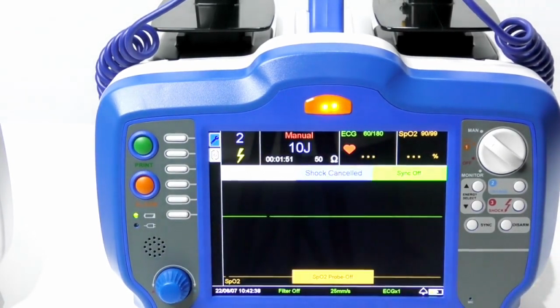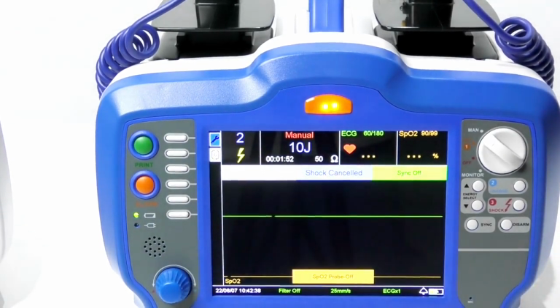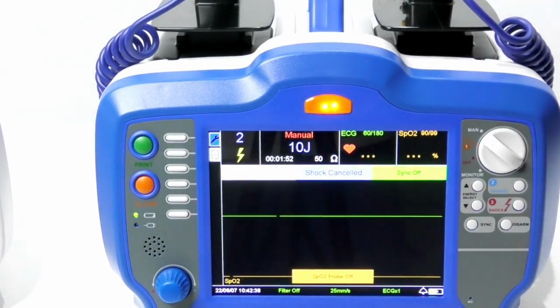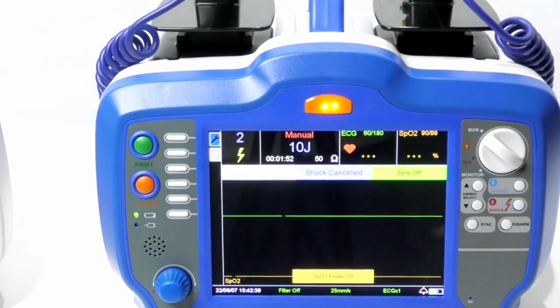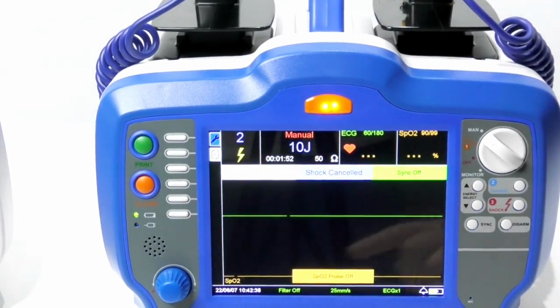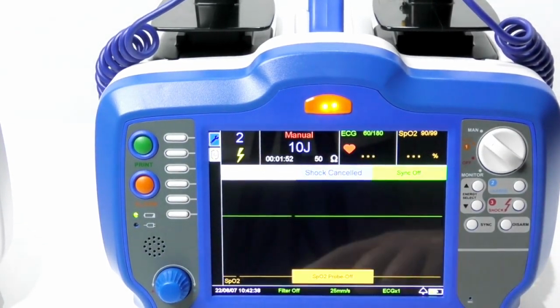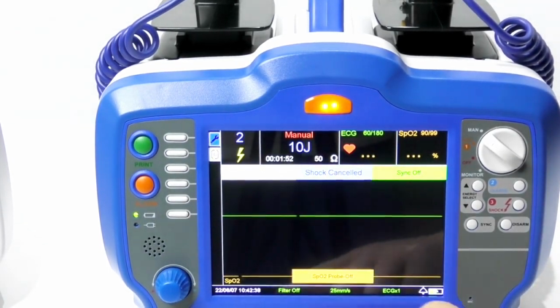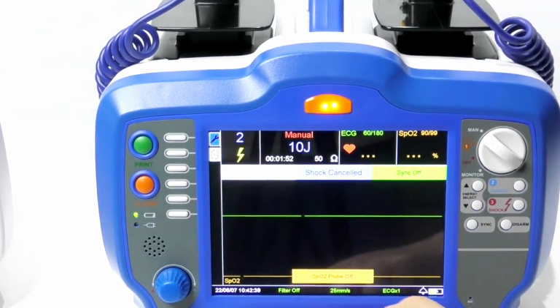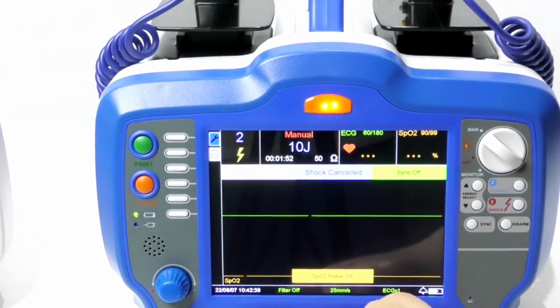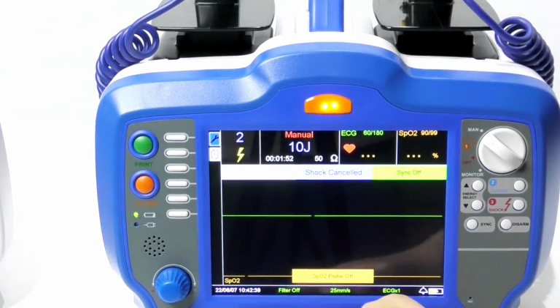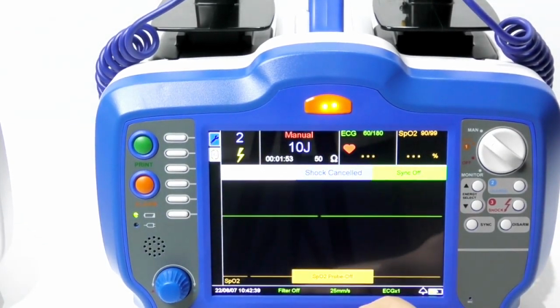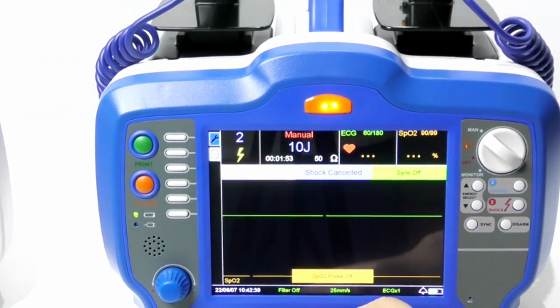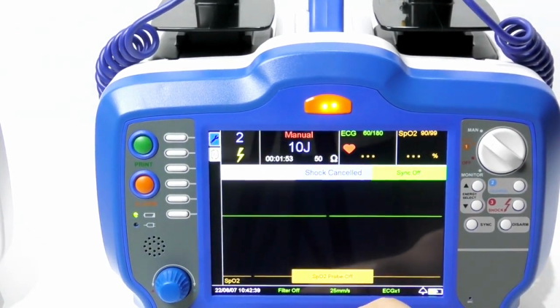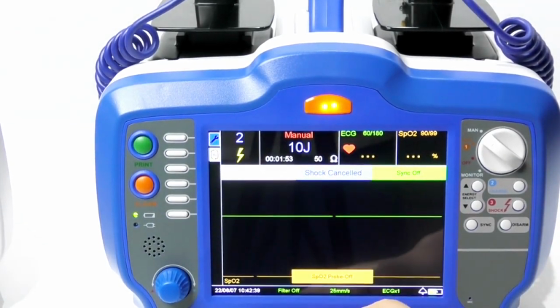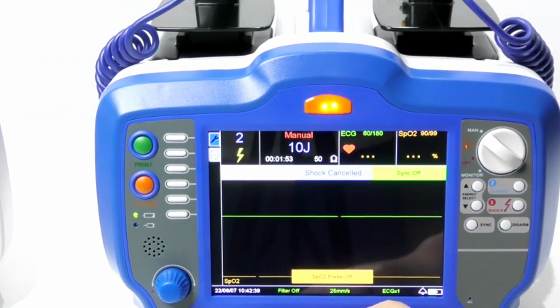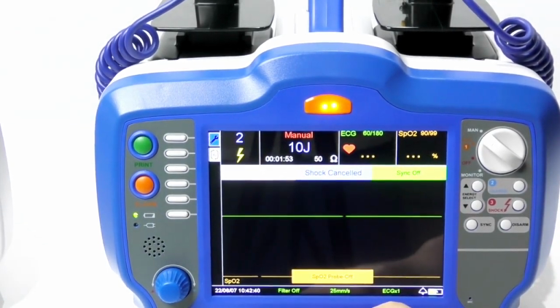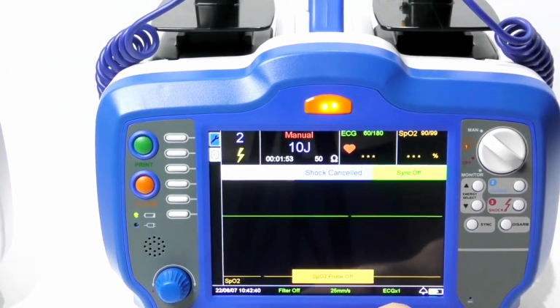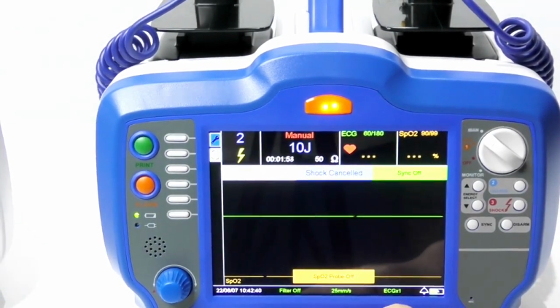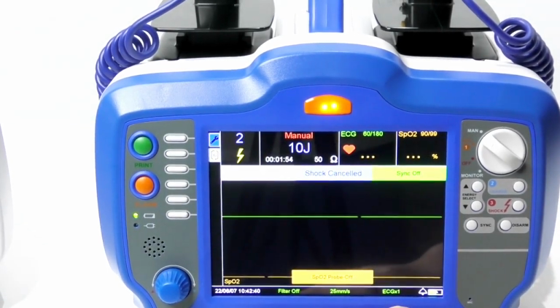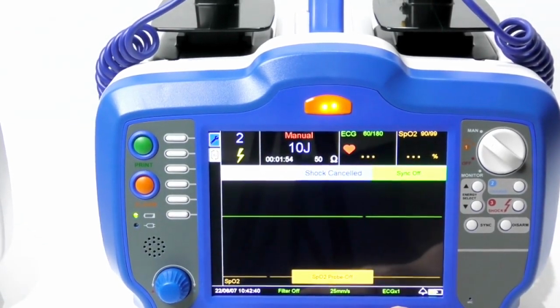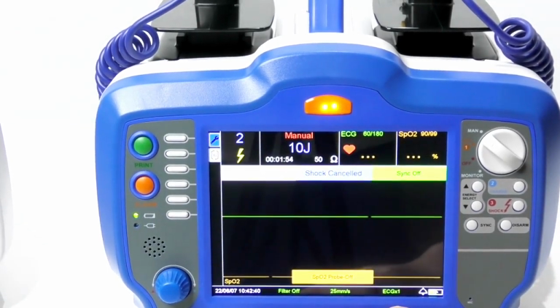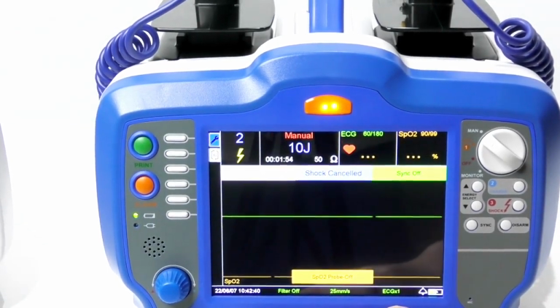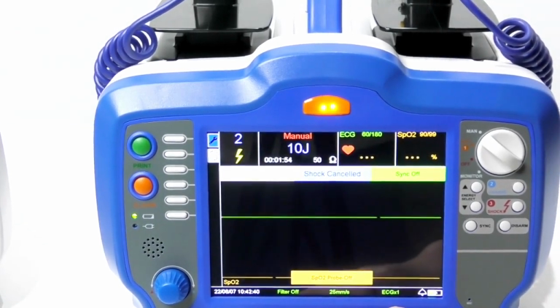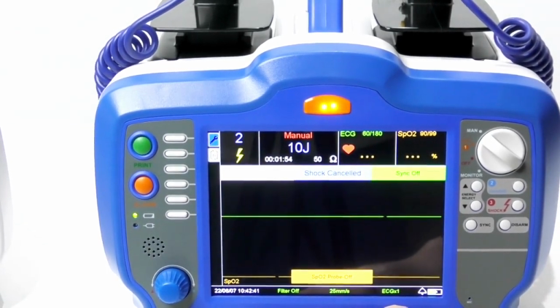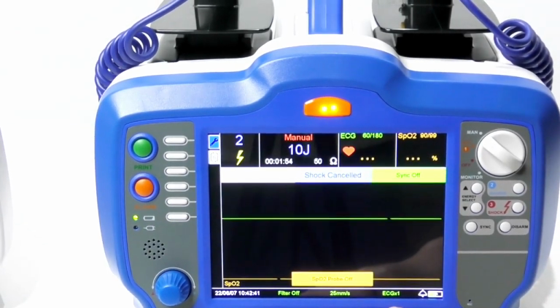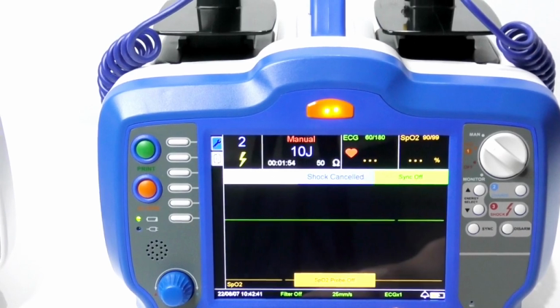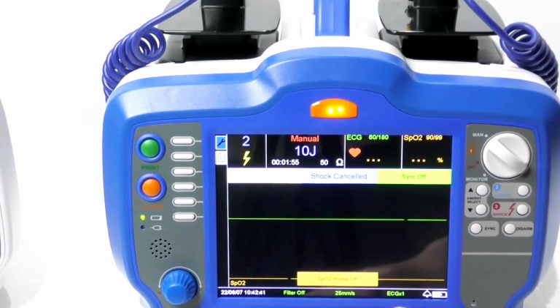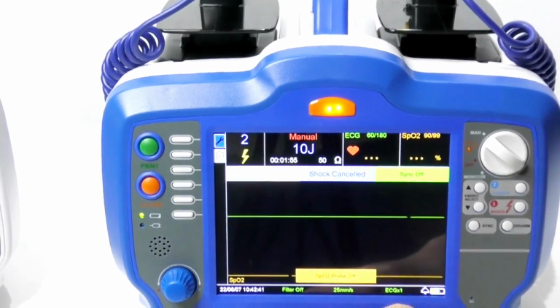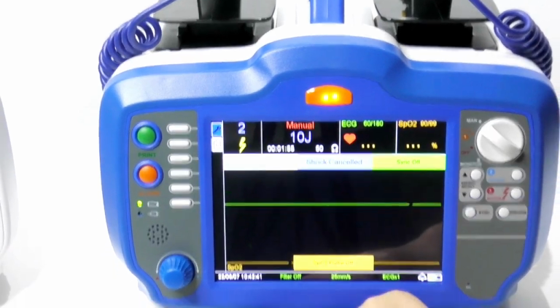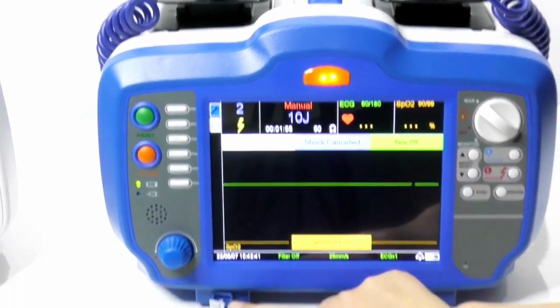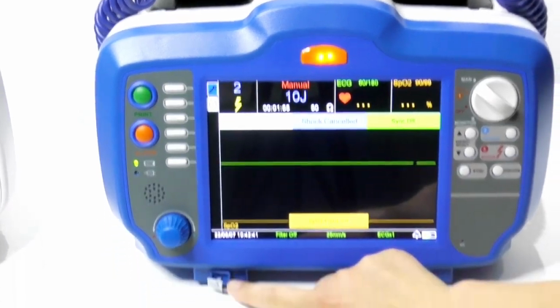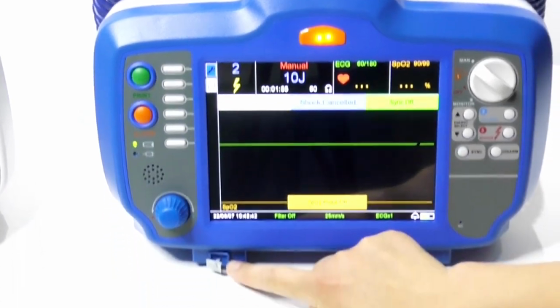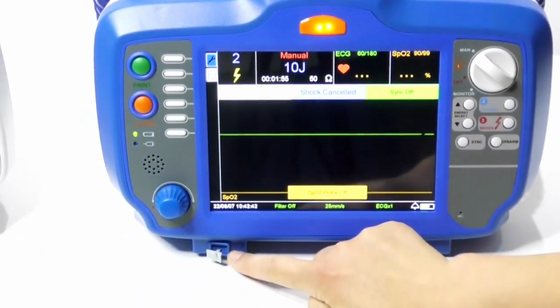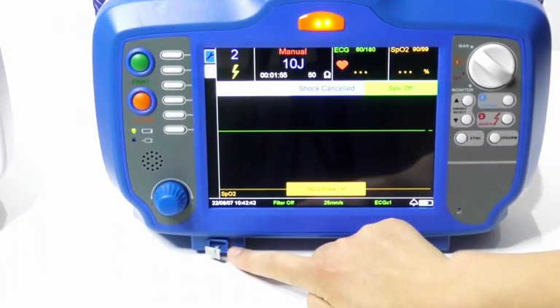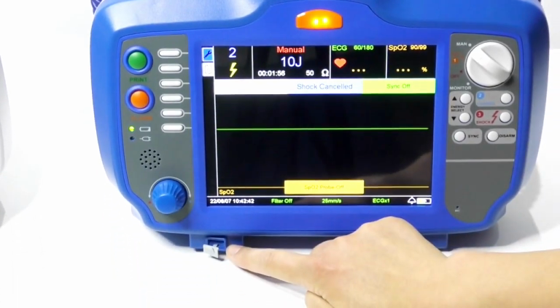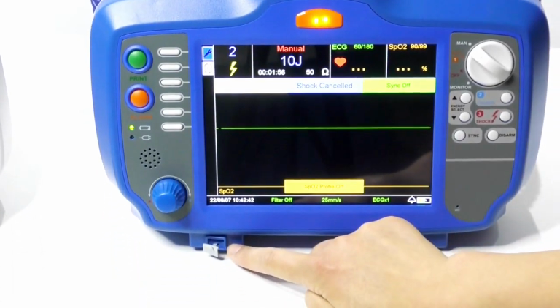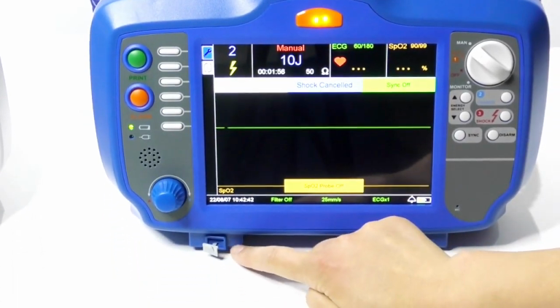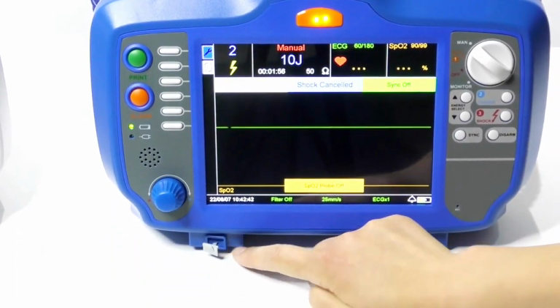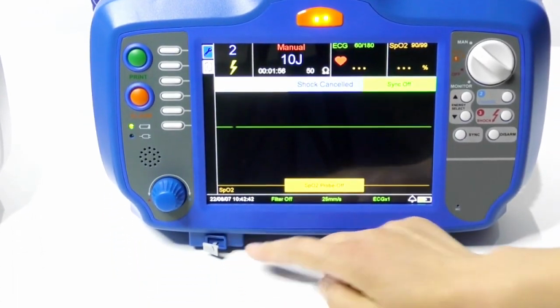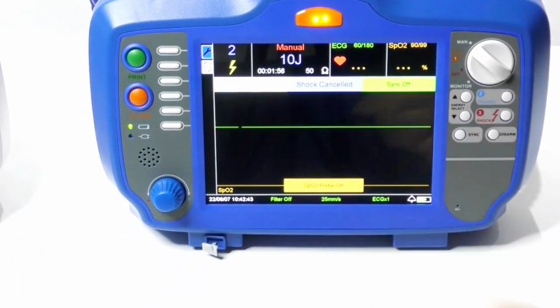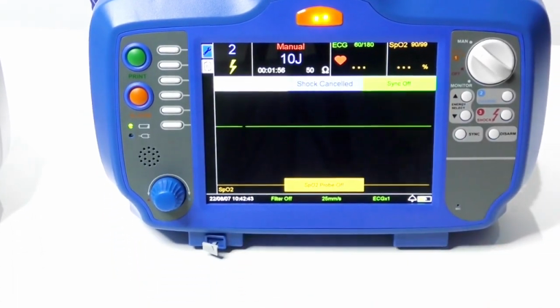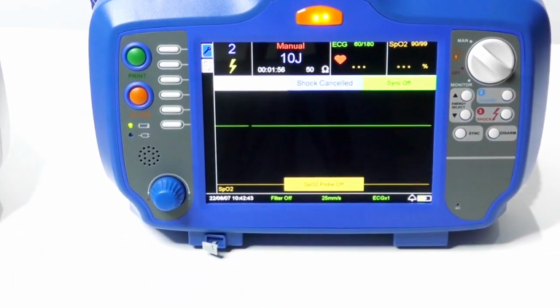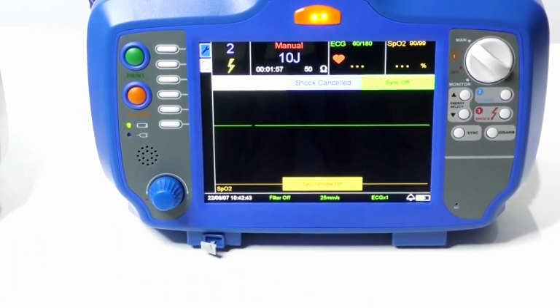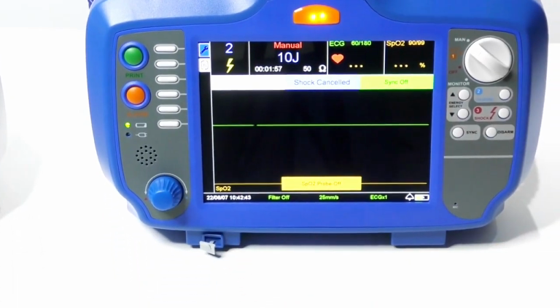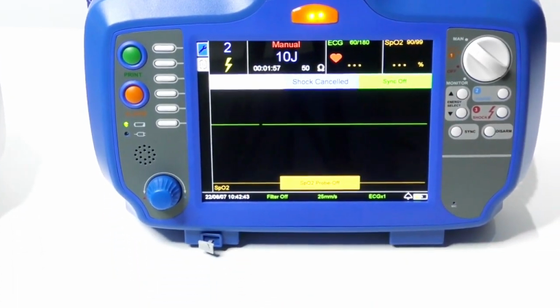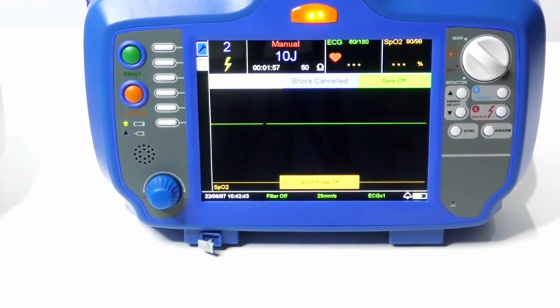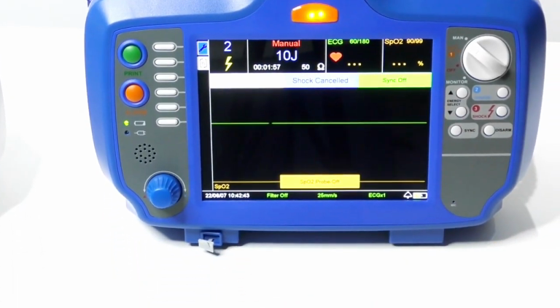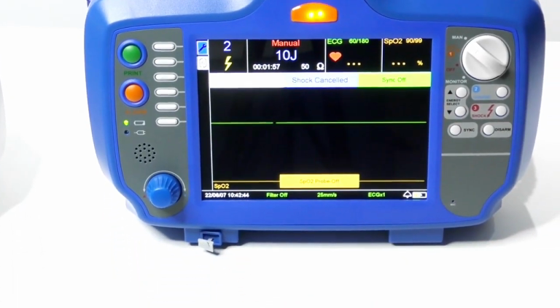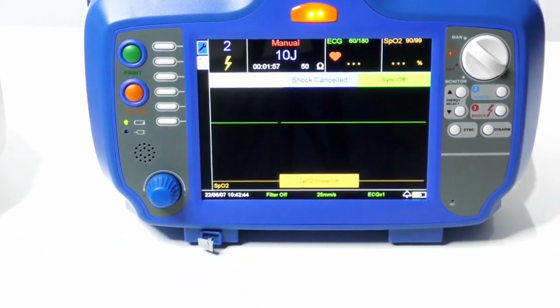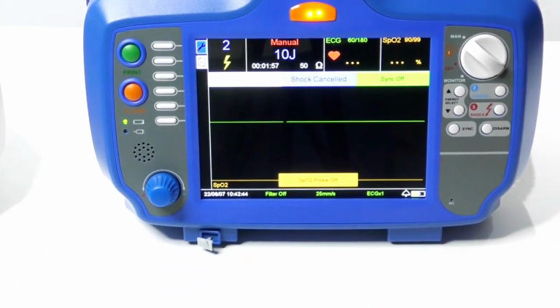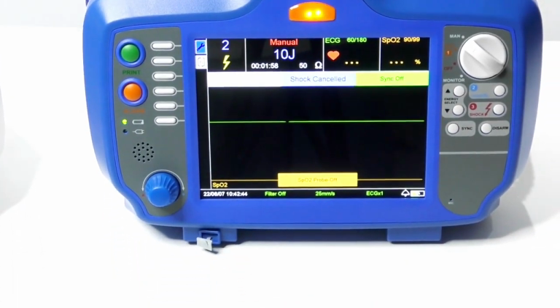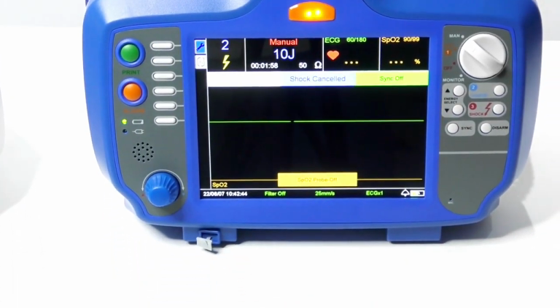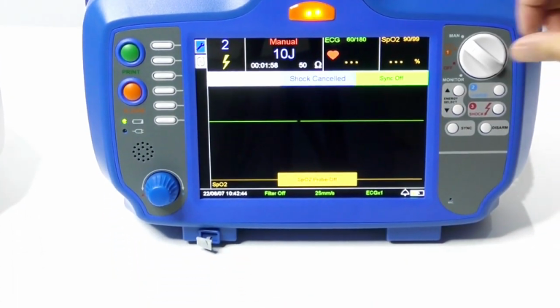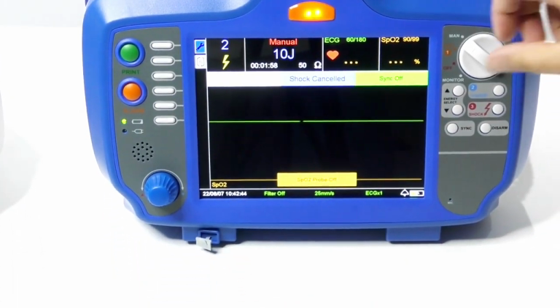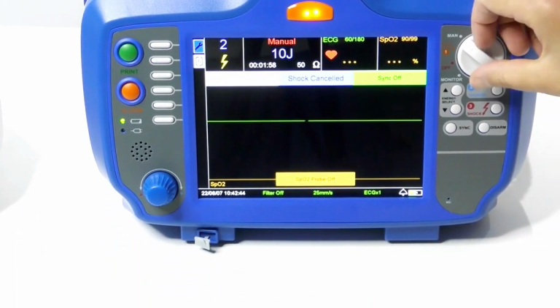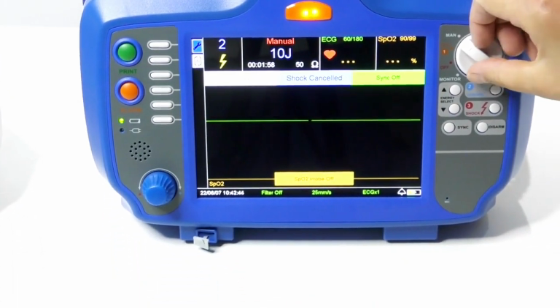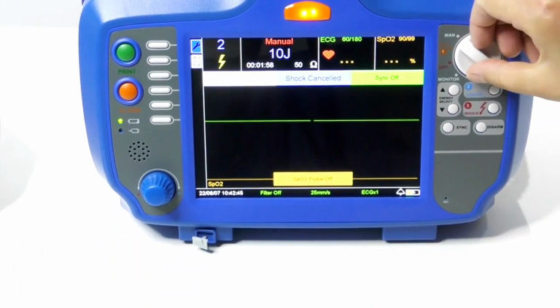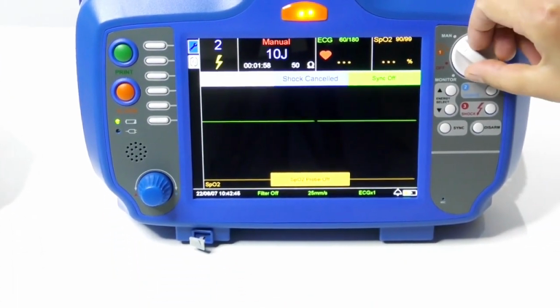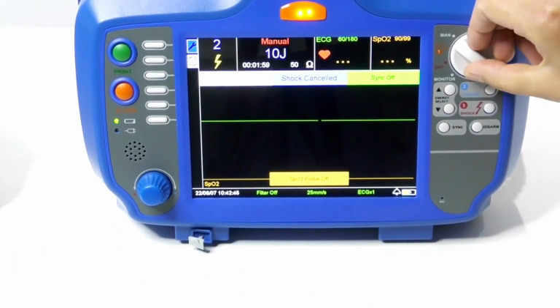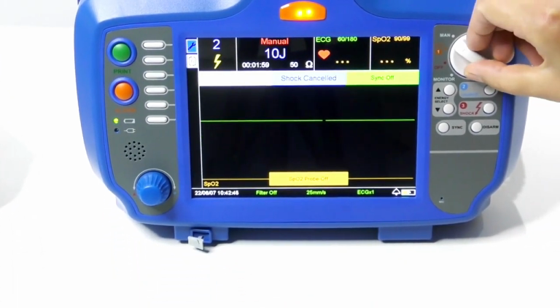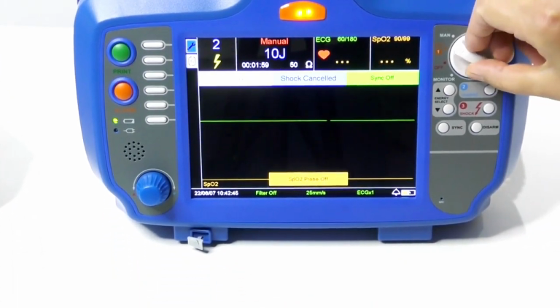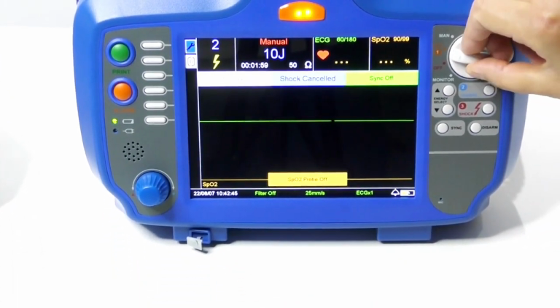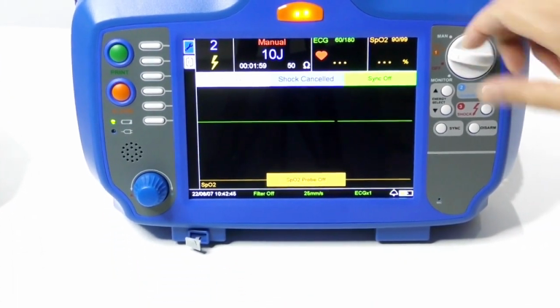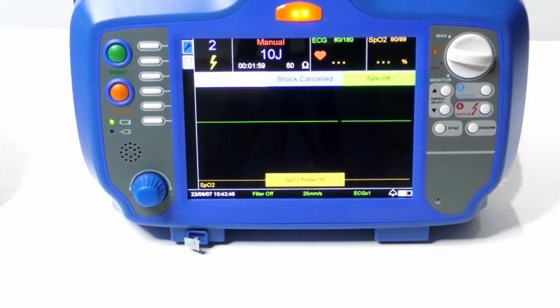There is also an SD card slot to record information. Now we enter AED mode.